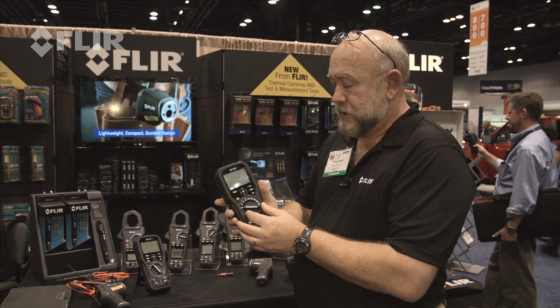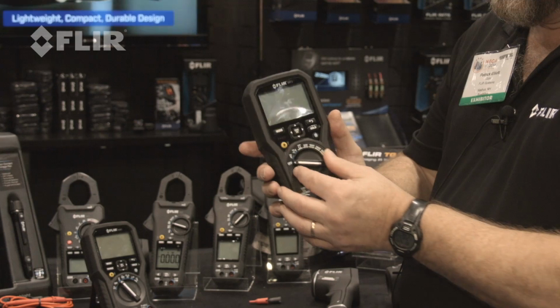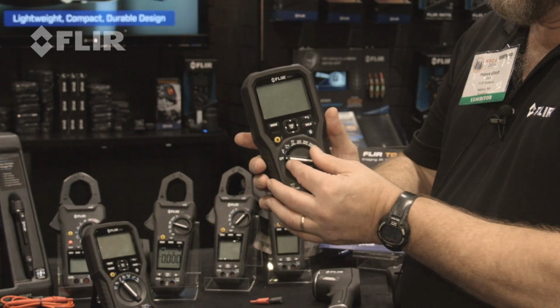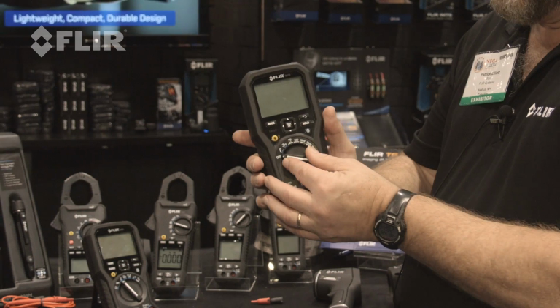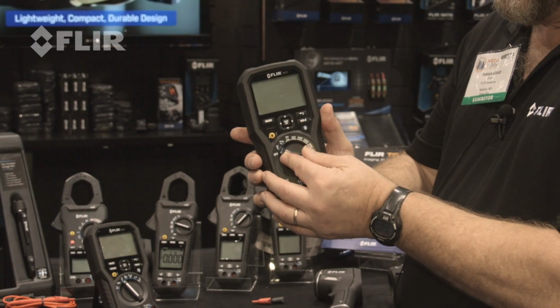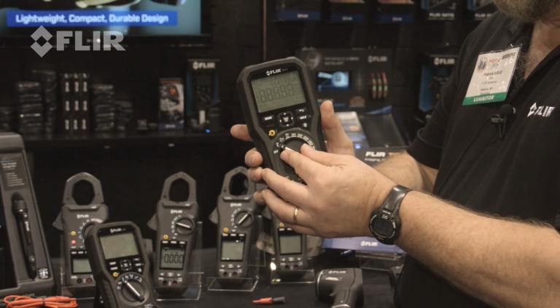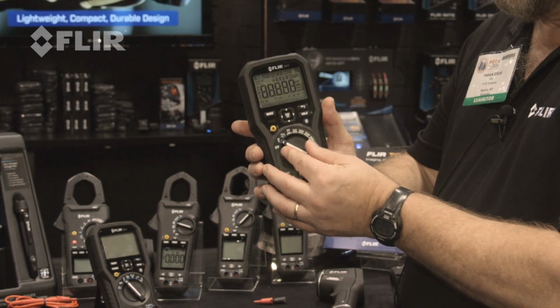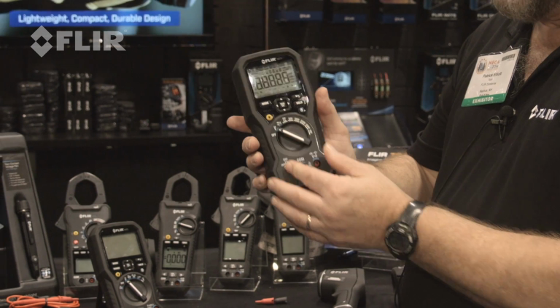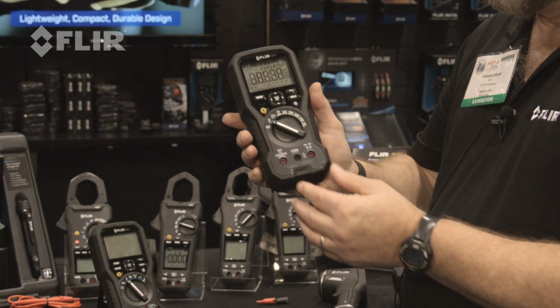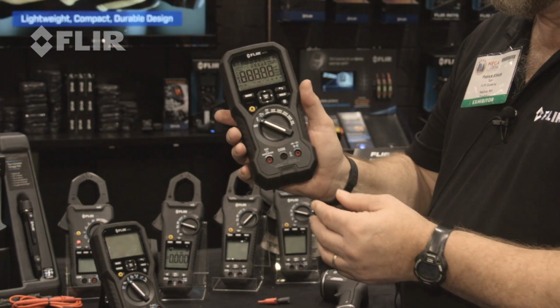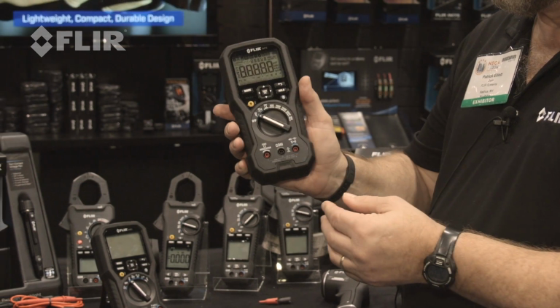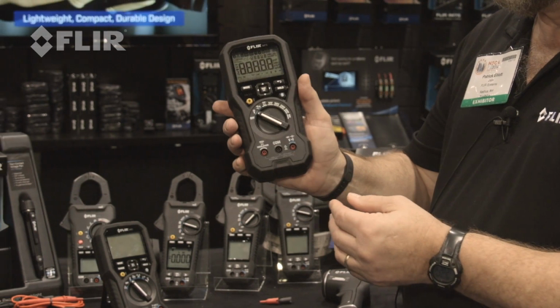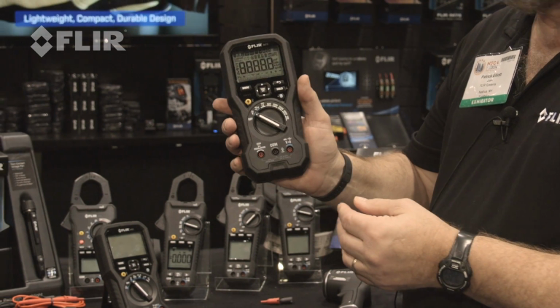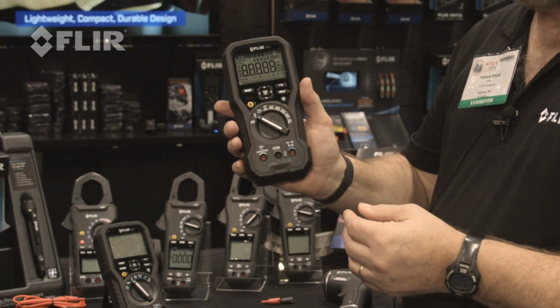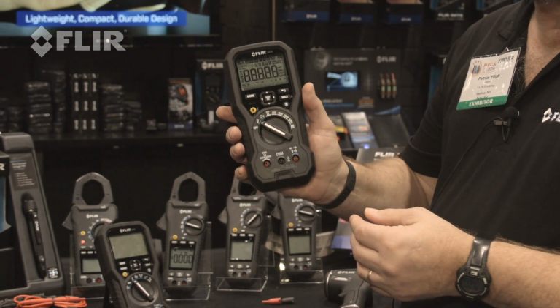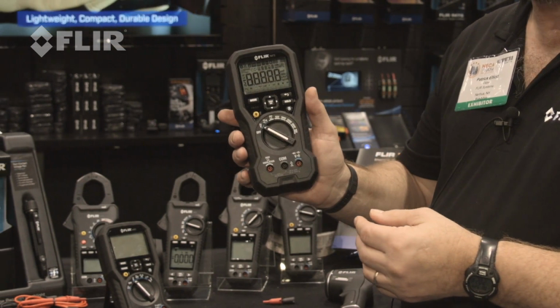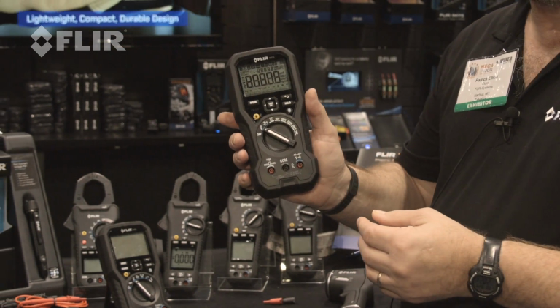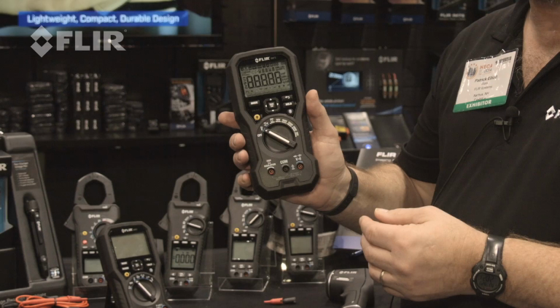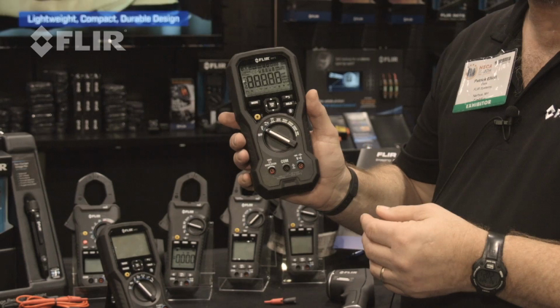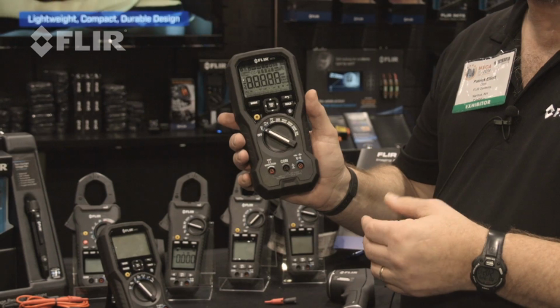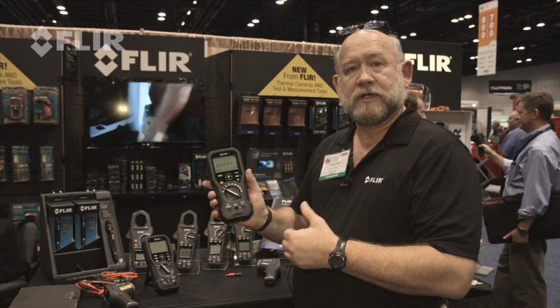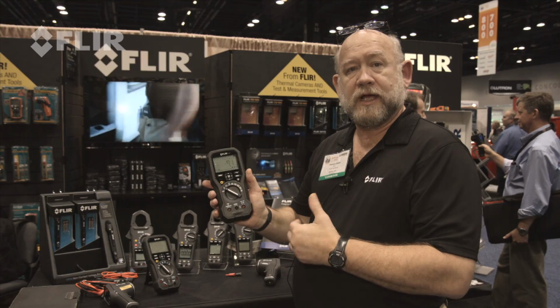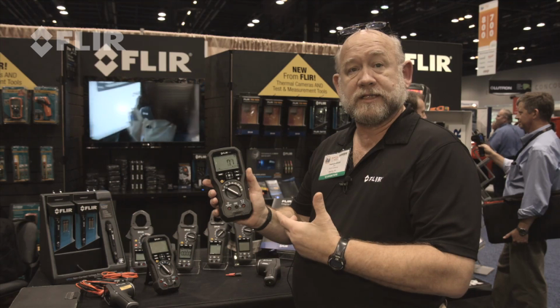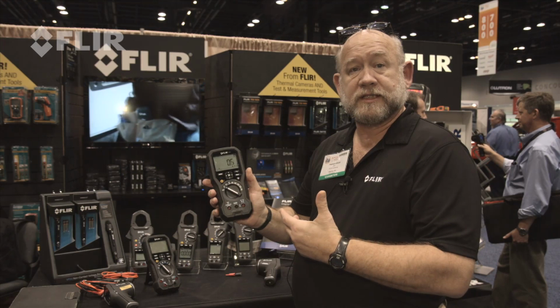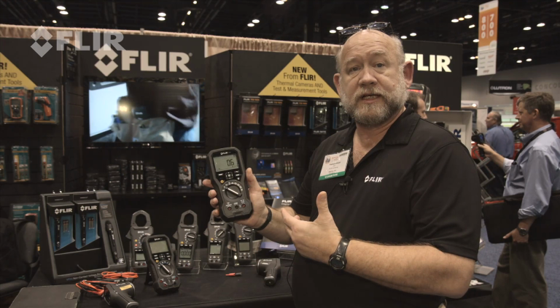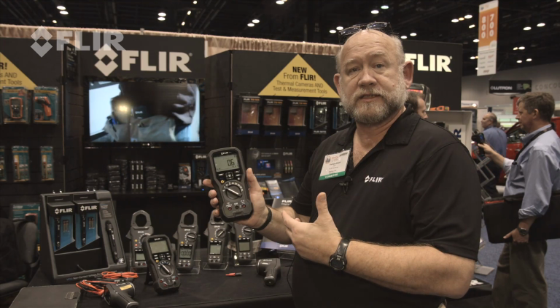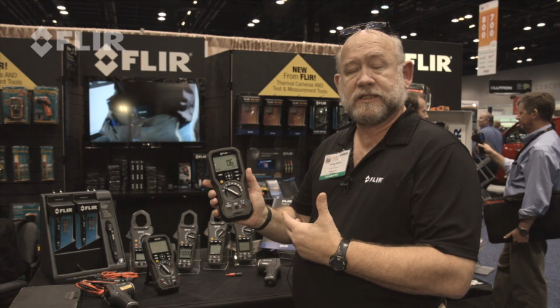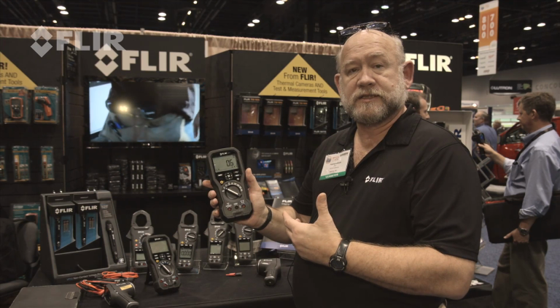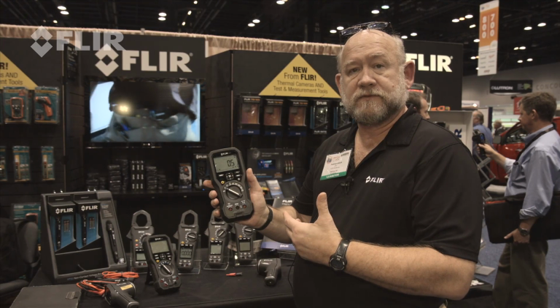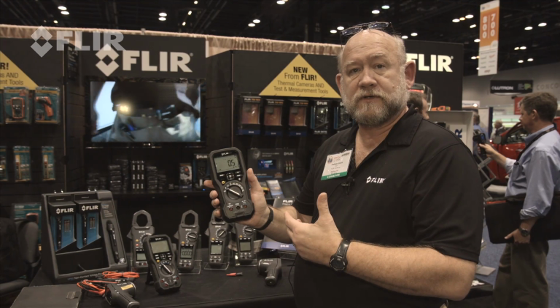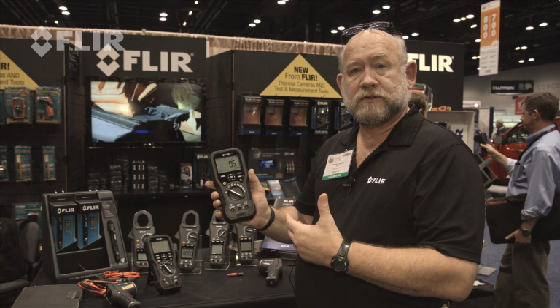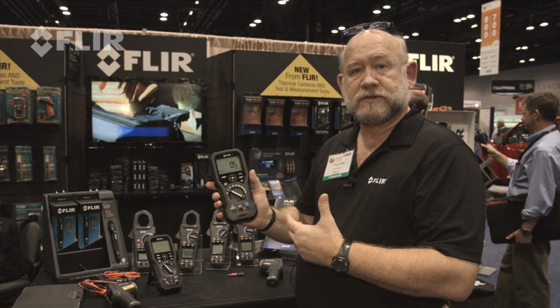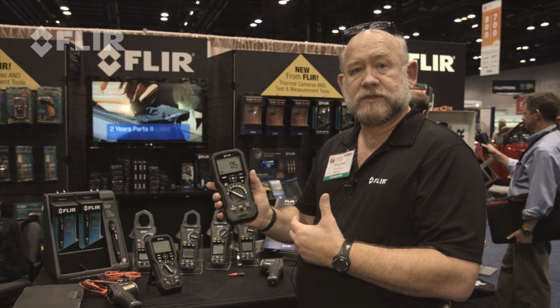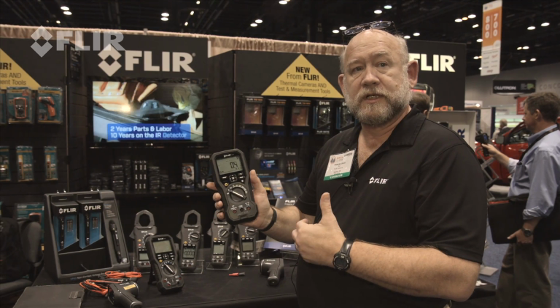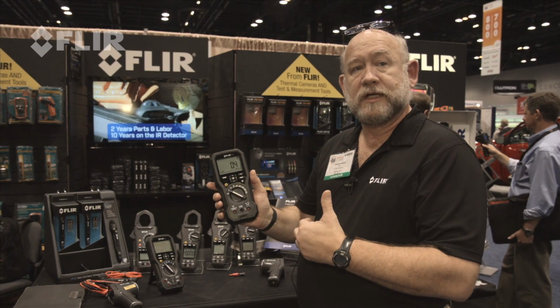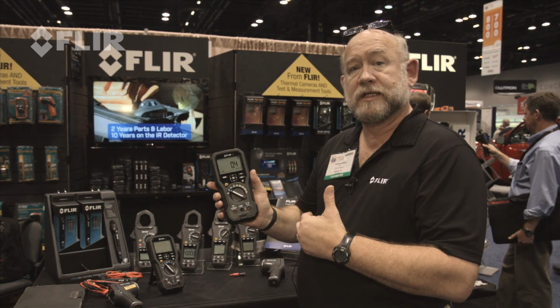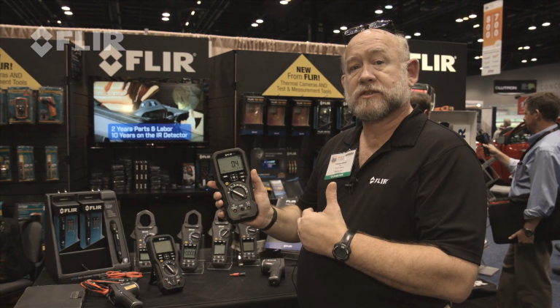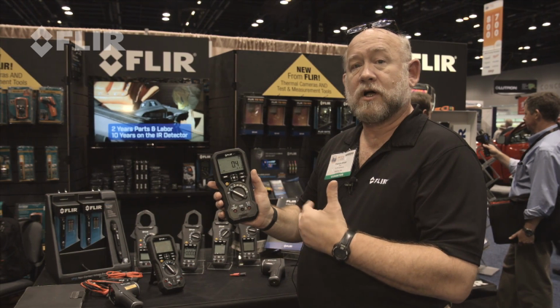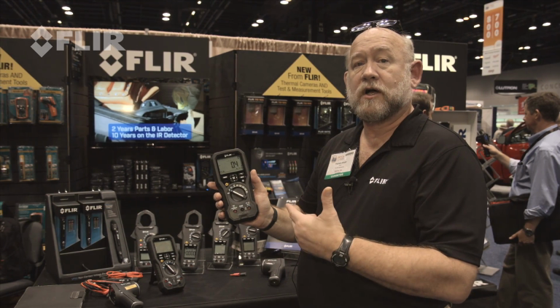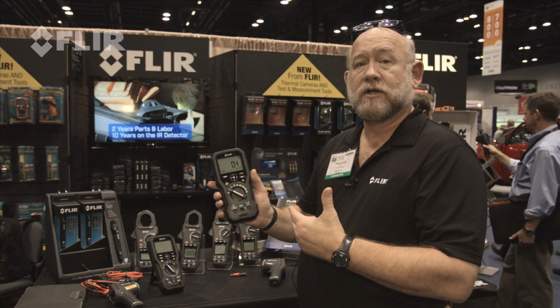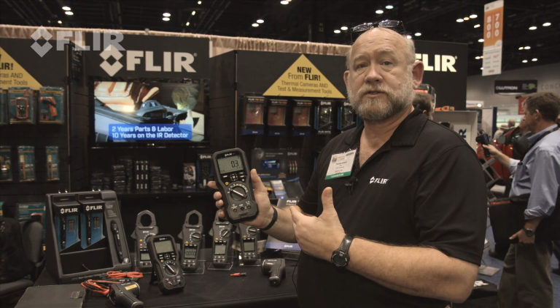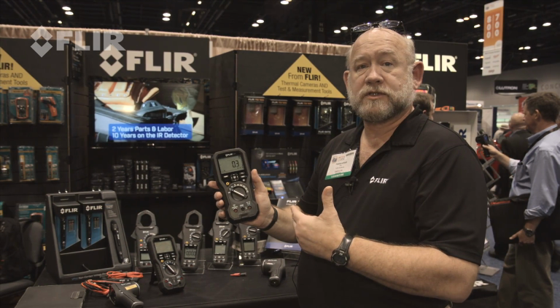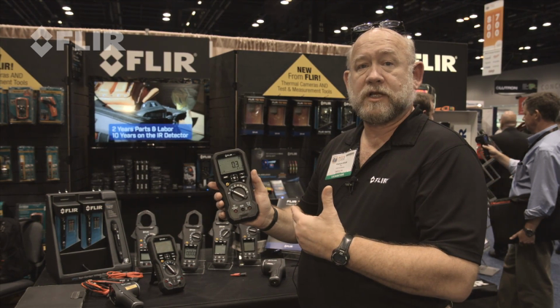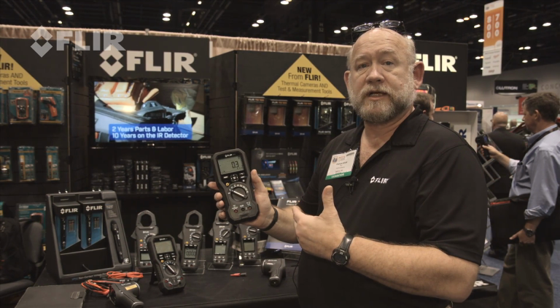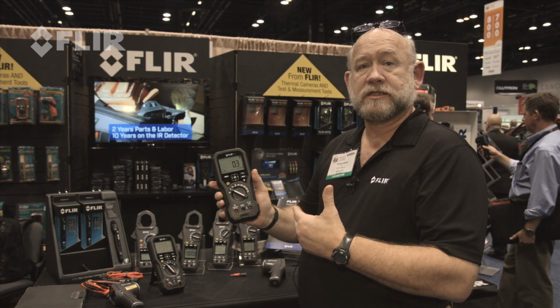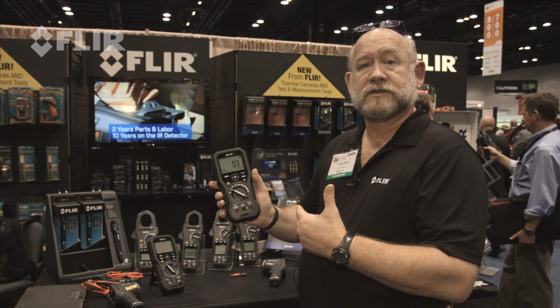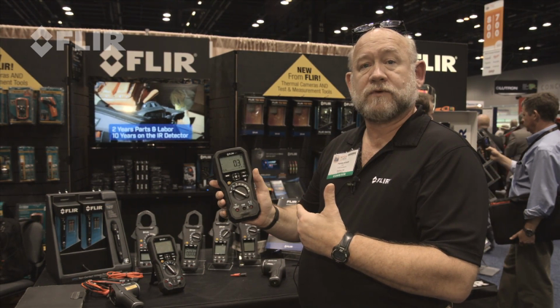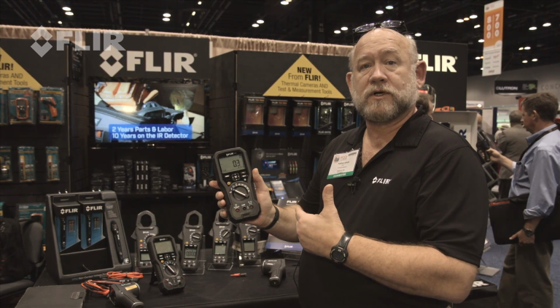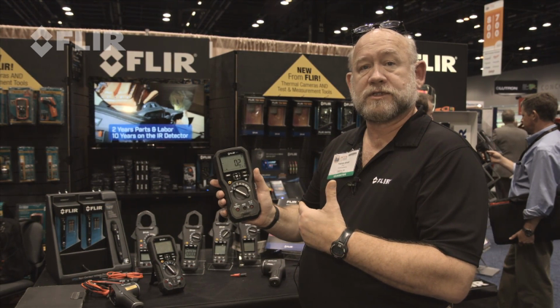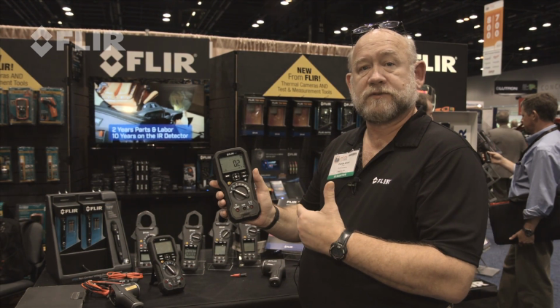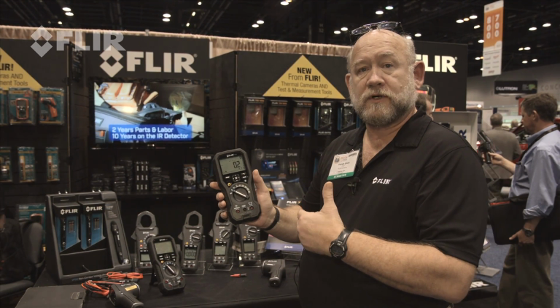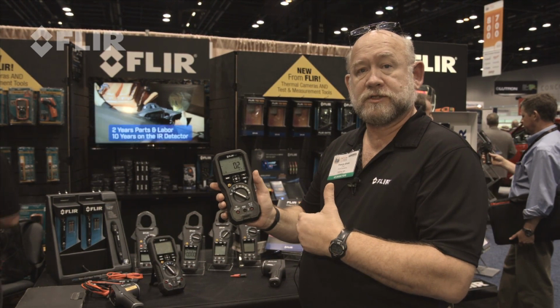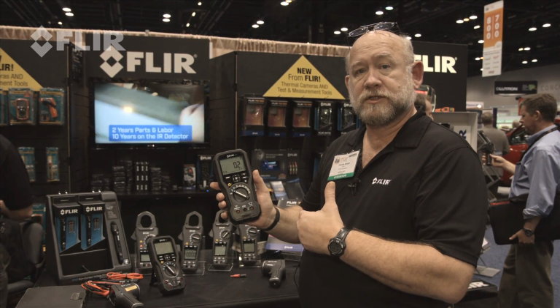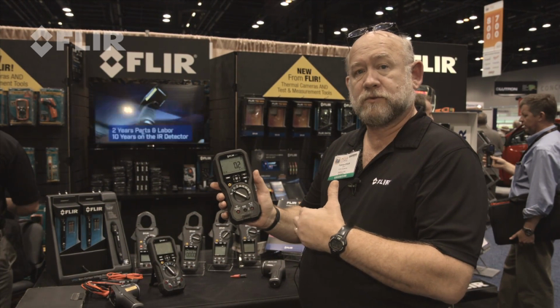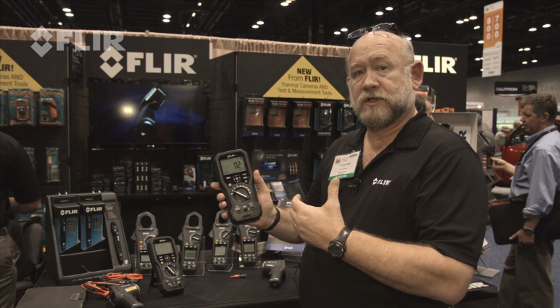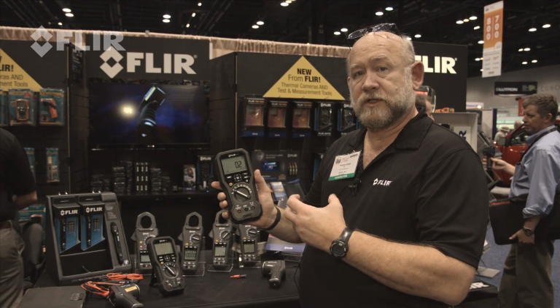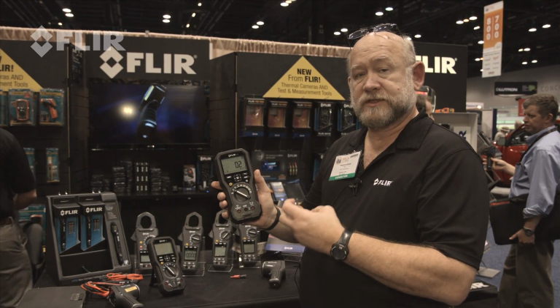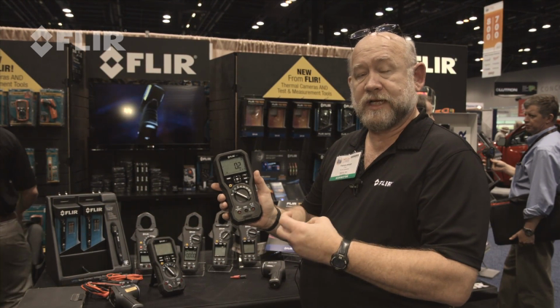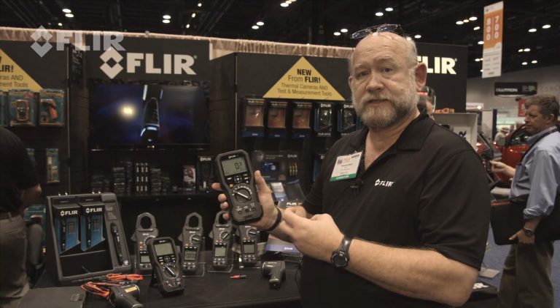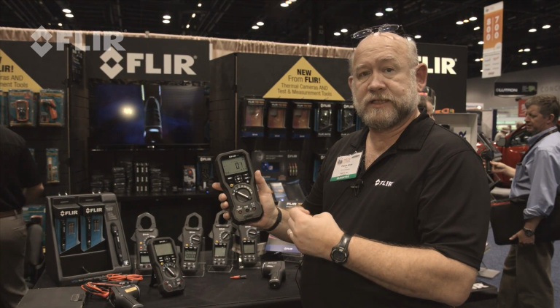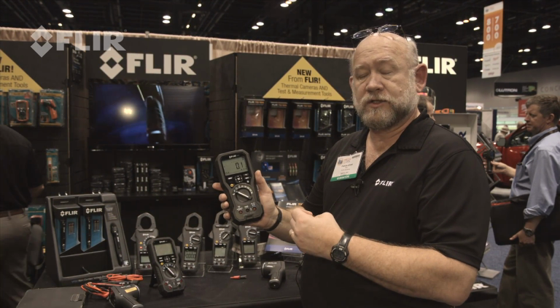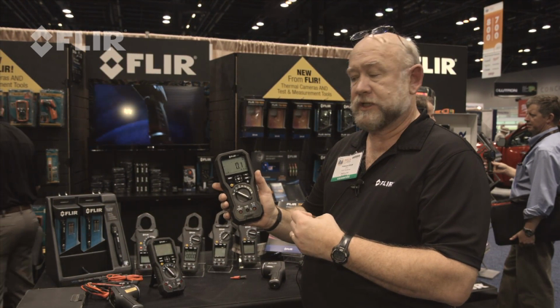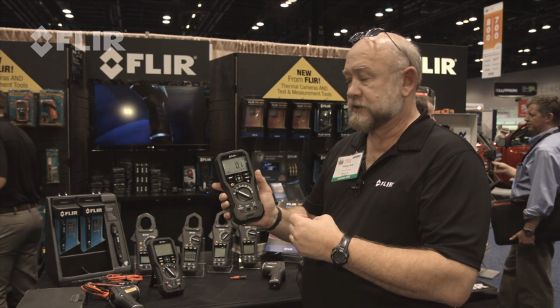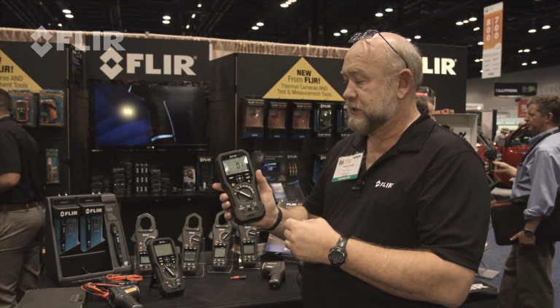We have a basic voltage feature — AC and DC volts. It's auto-select as far as the function, whether it's AC or DC.